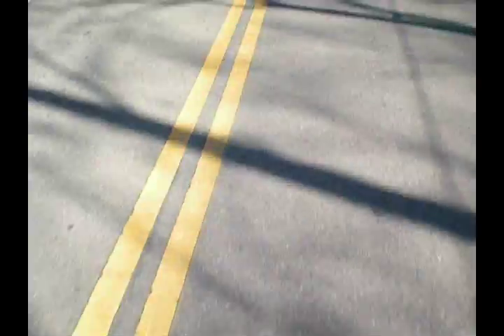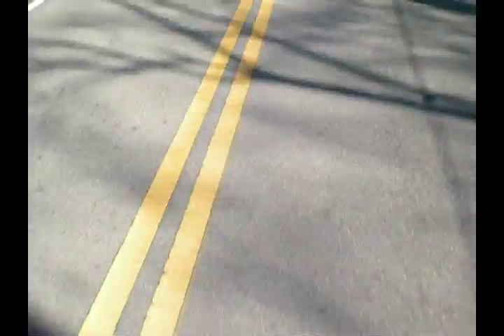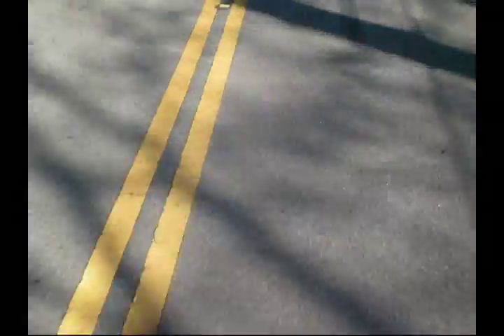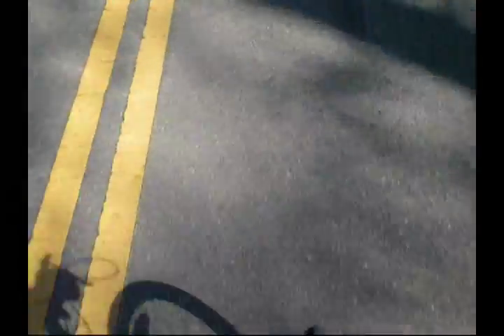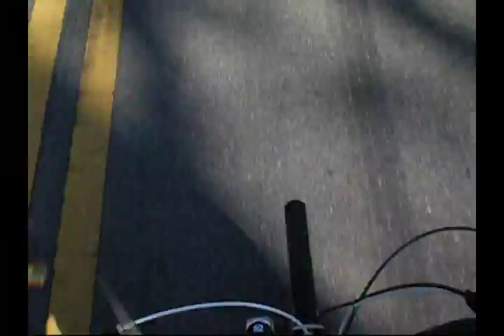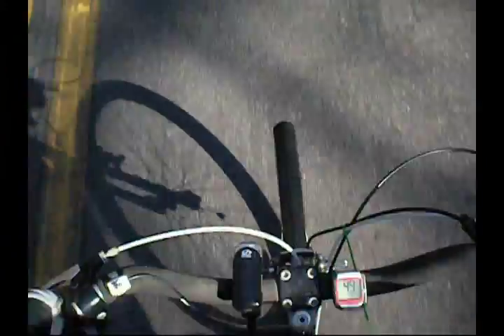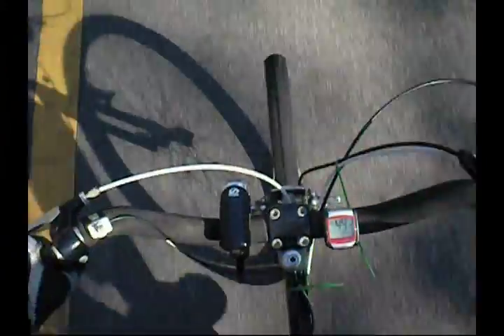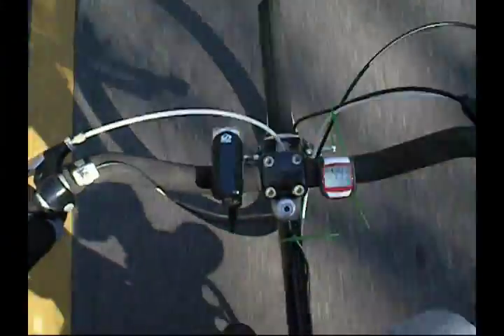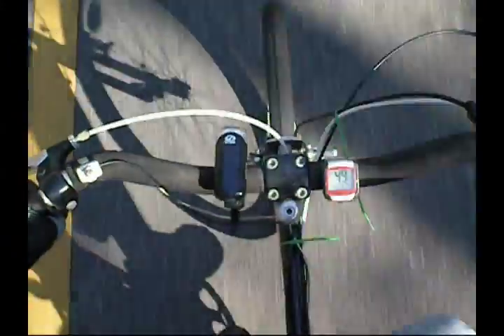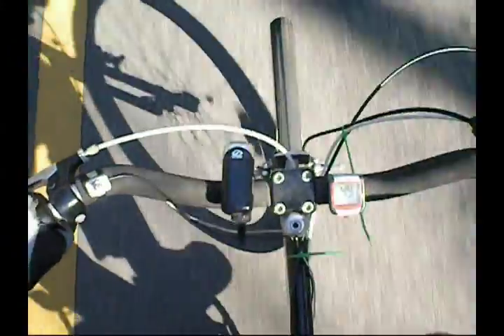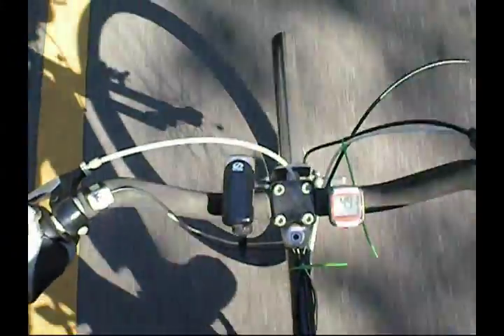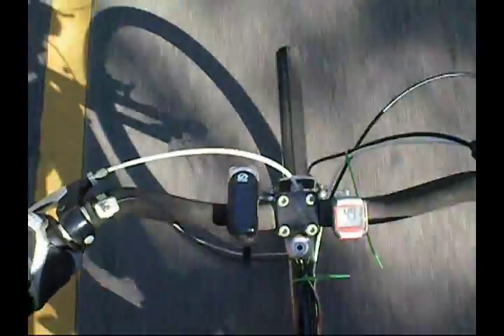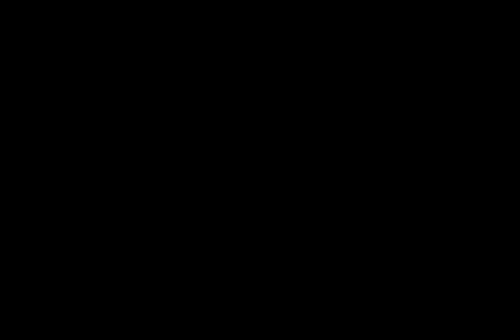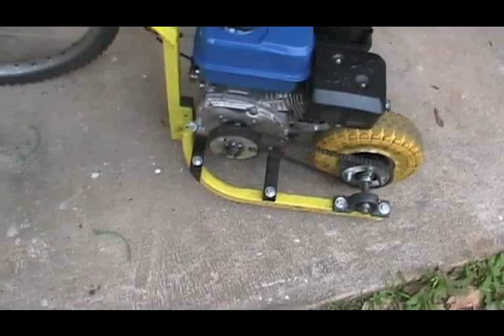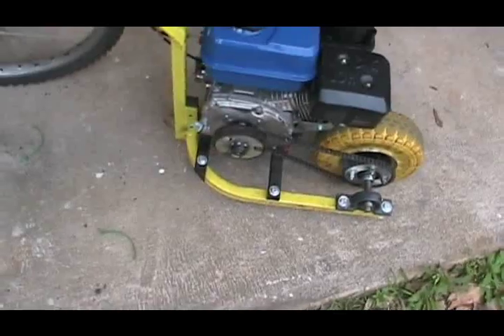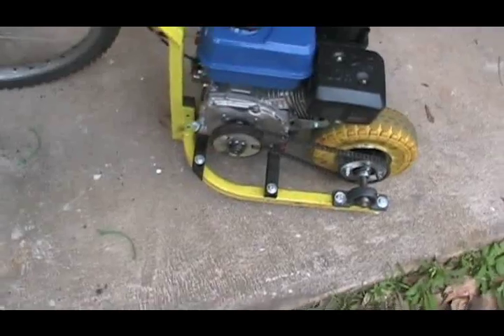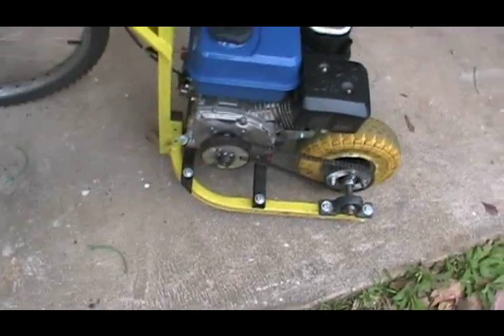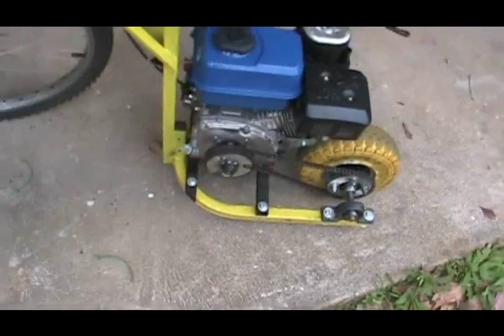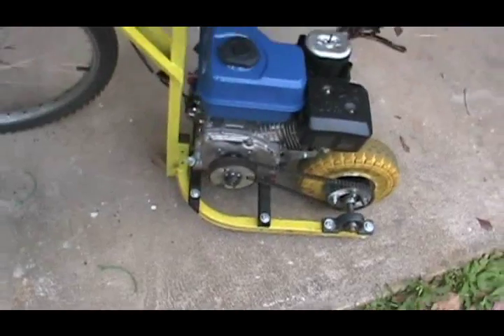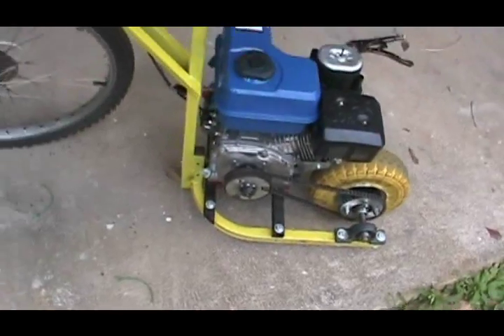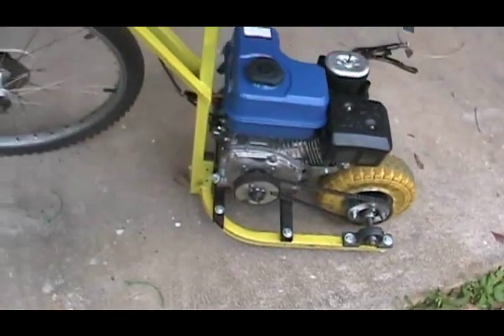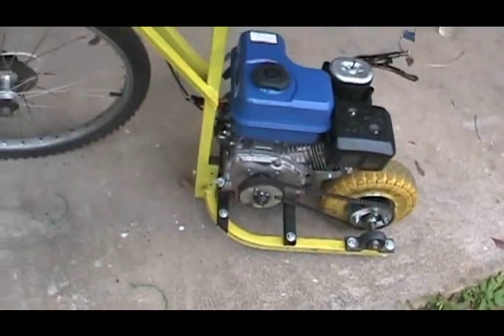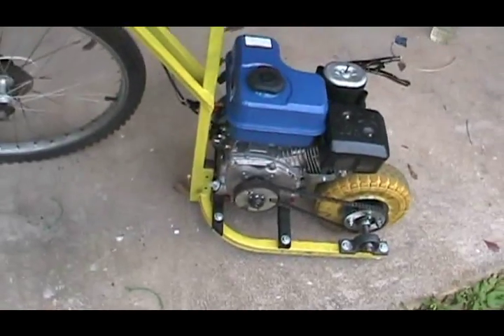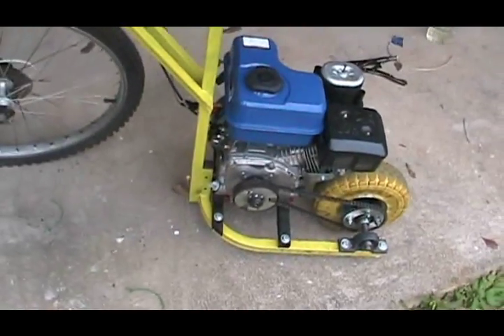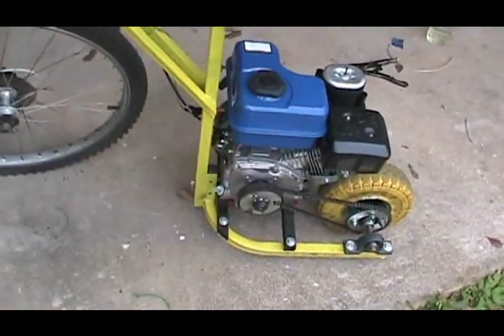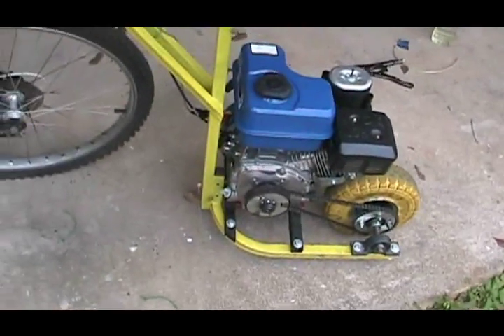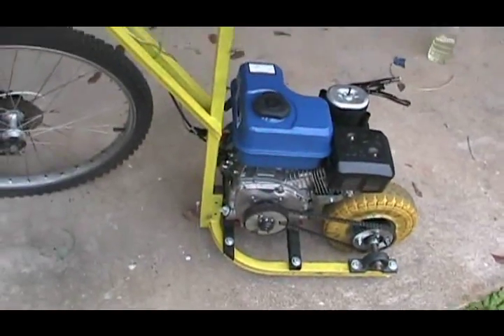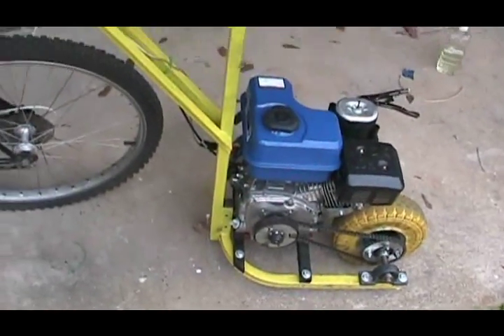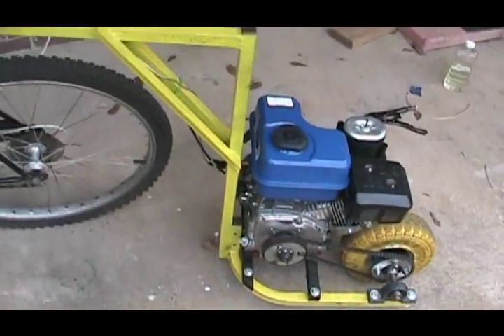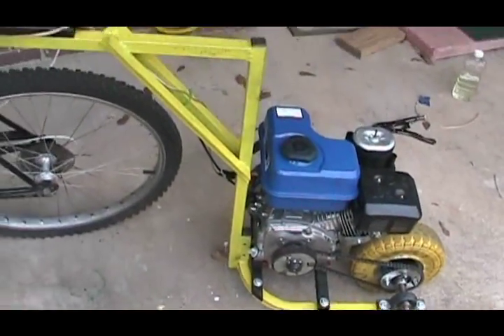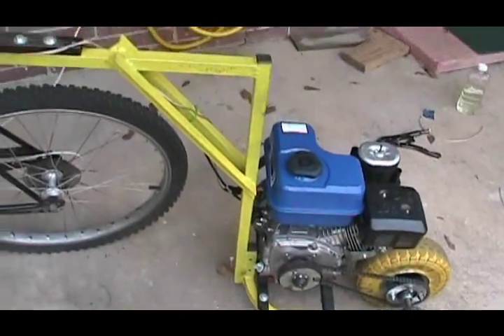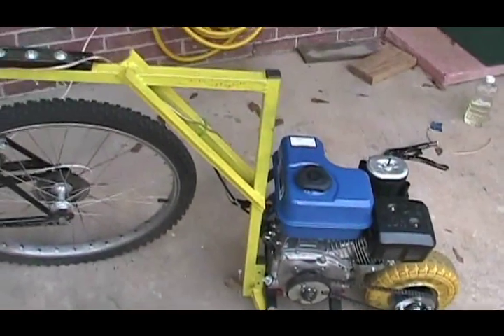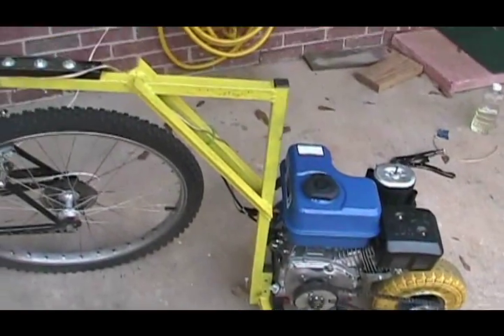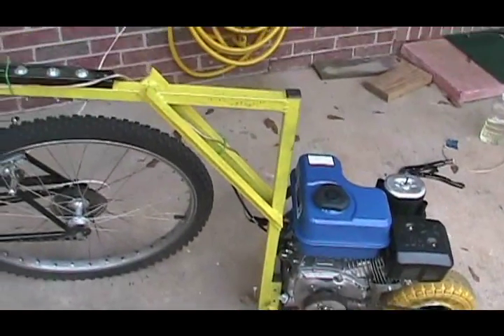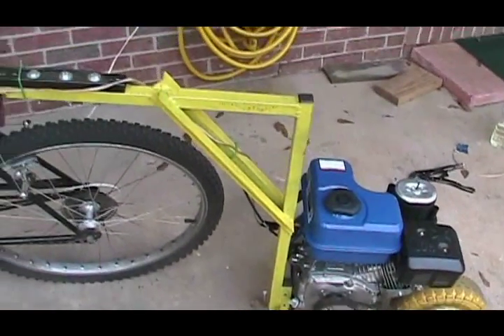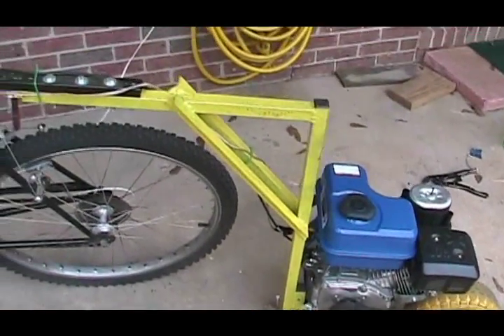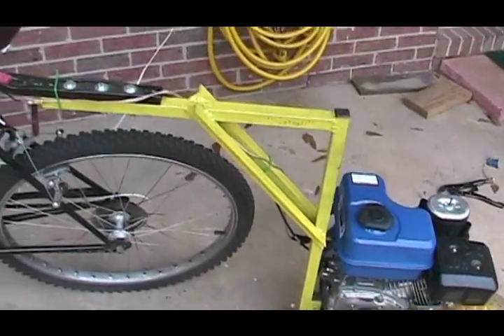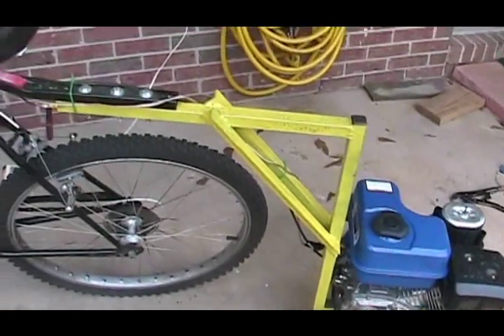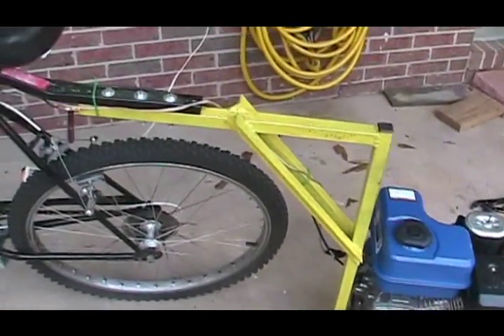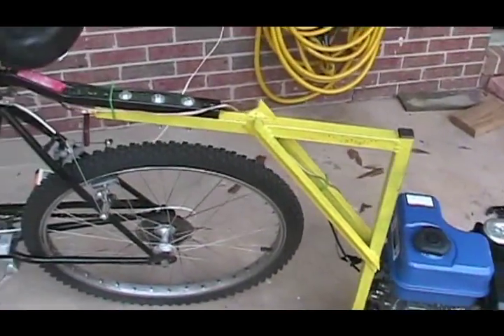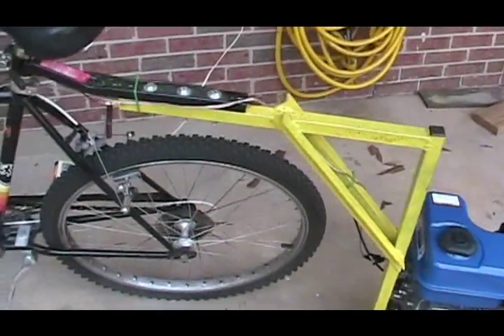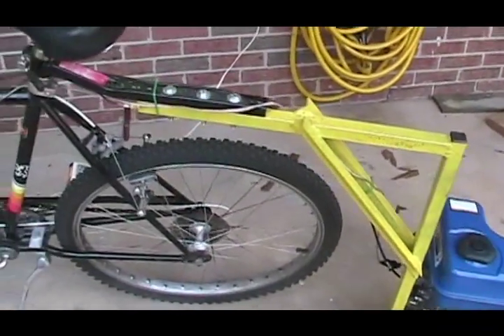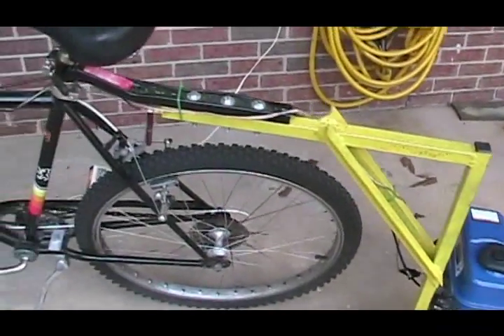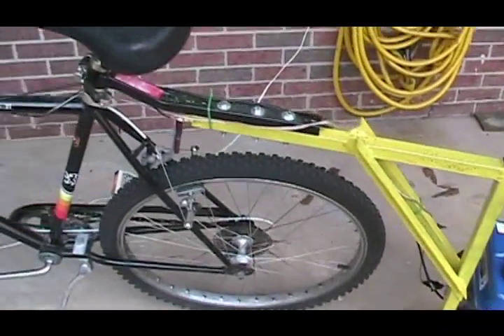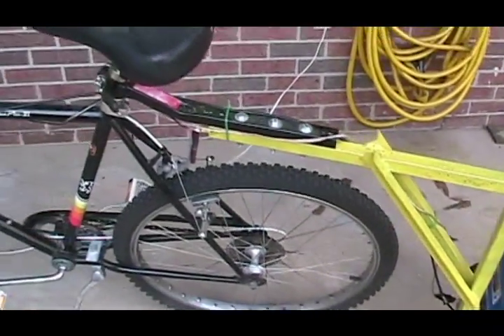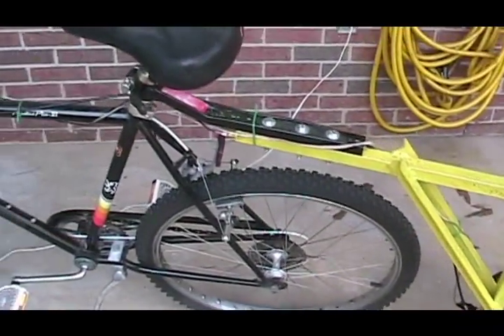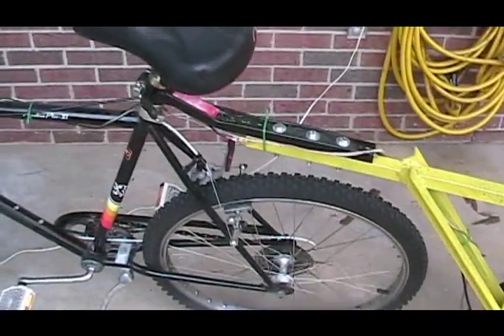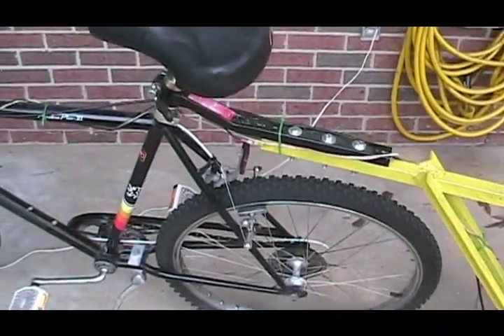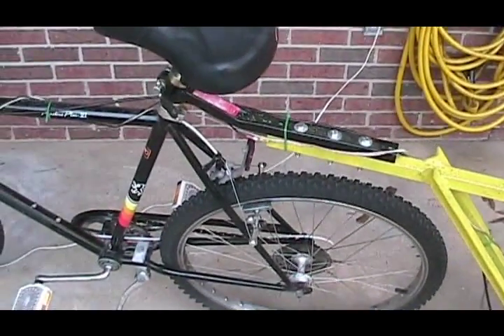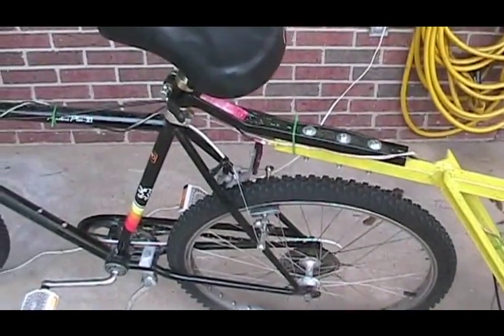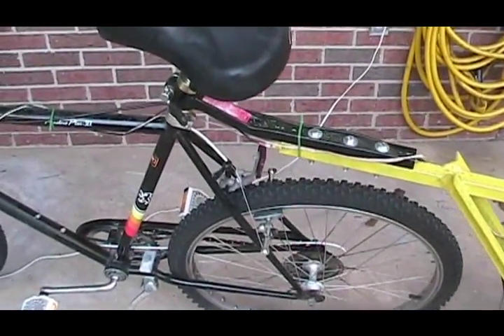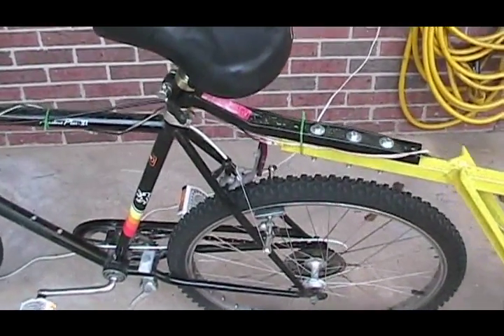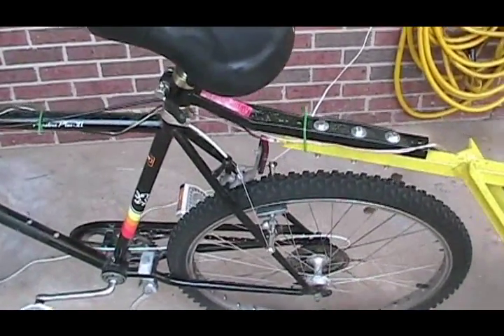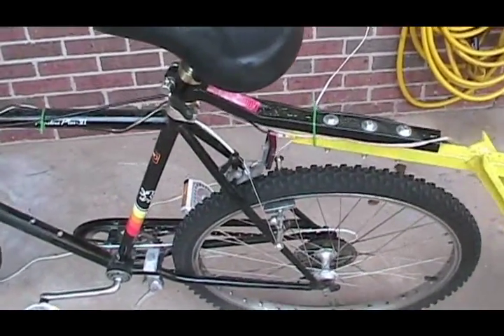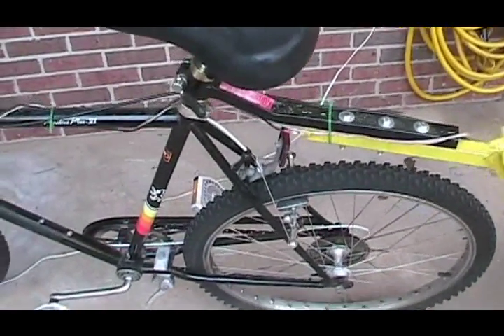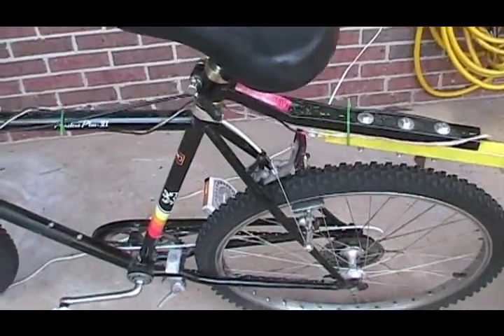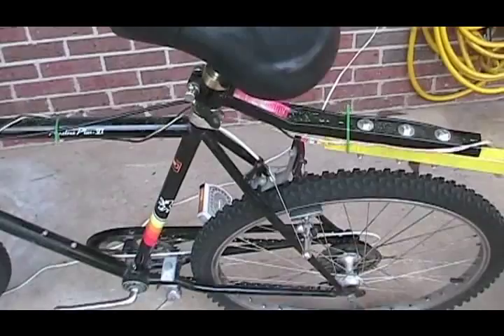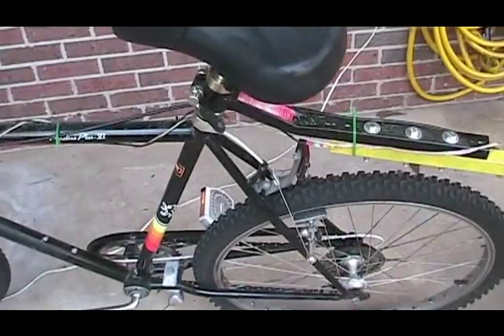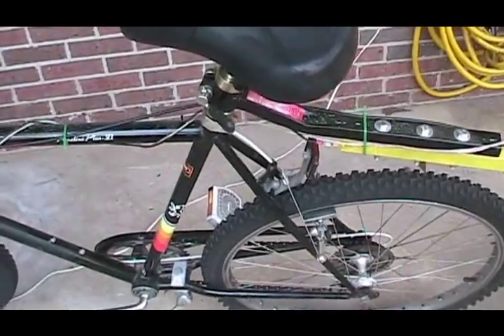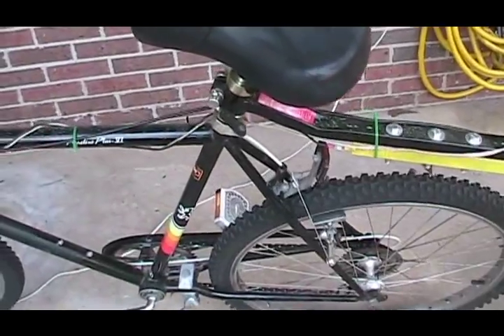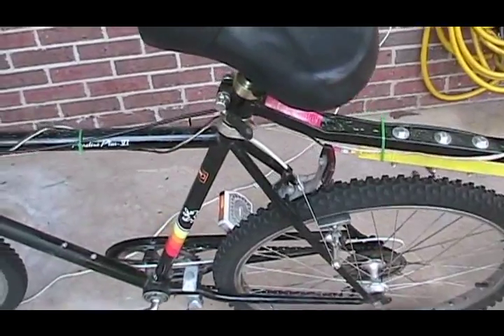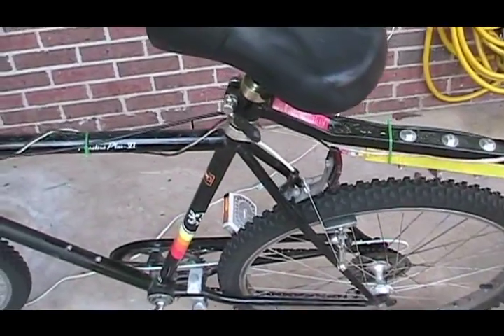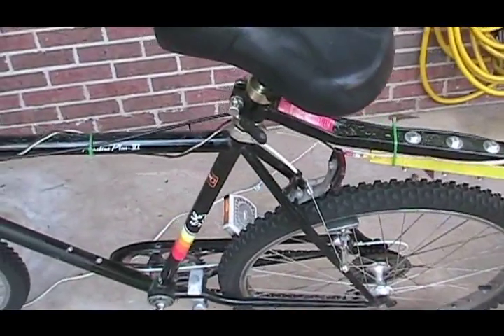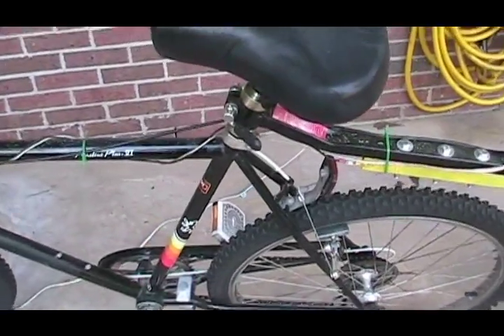It's mounted on a steel frame that's real strong. It's welded up, and it's connected at the seat post.